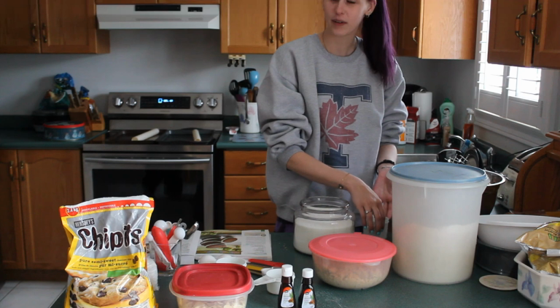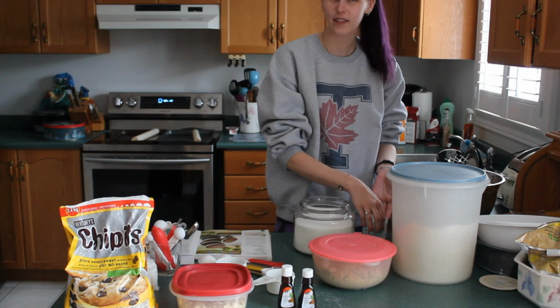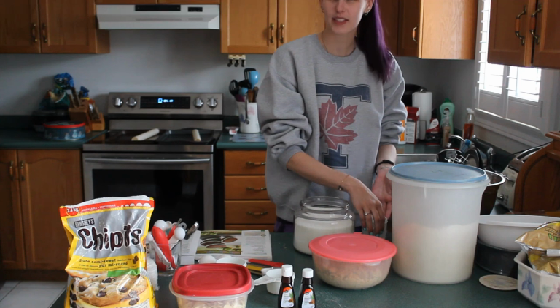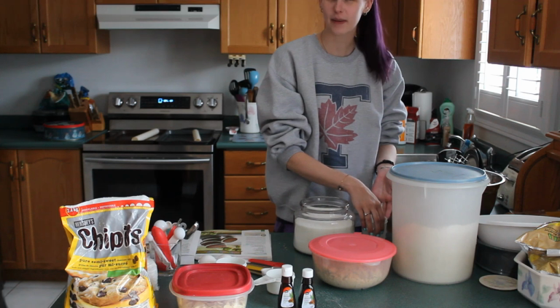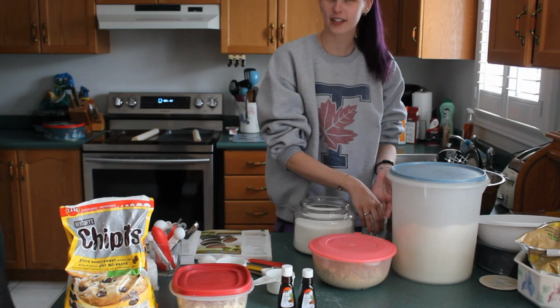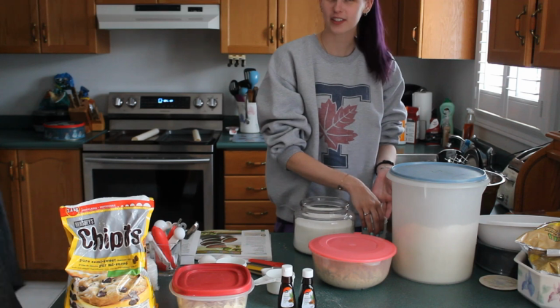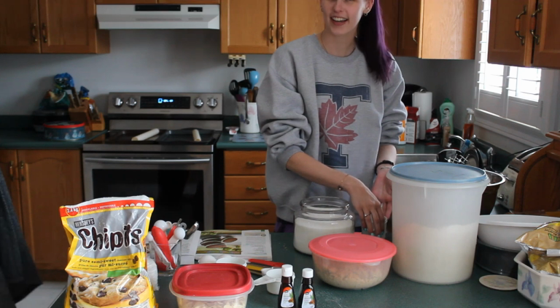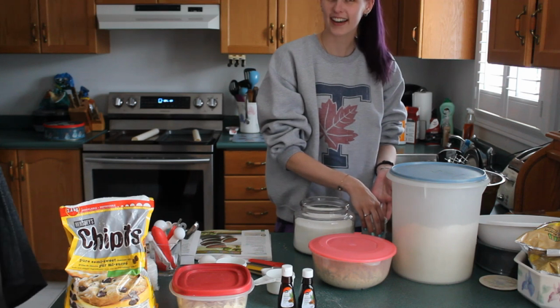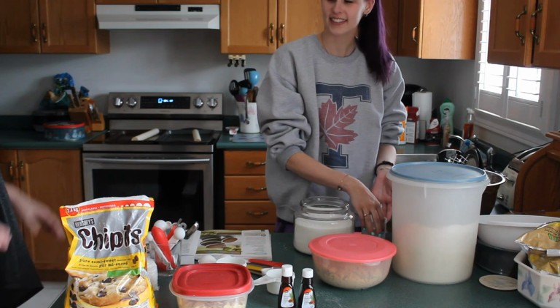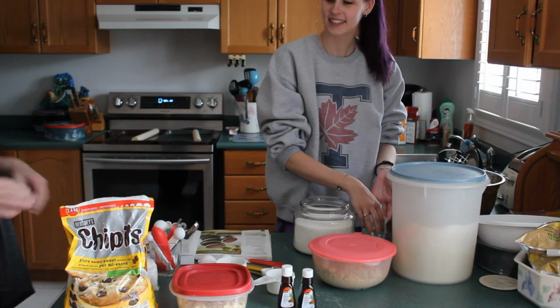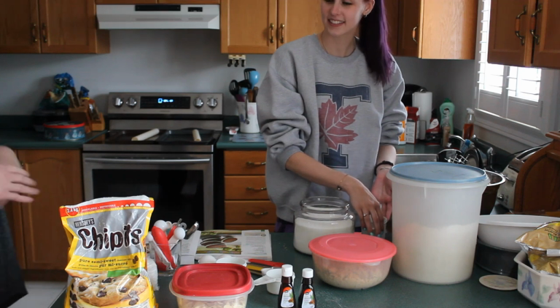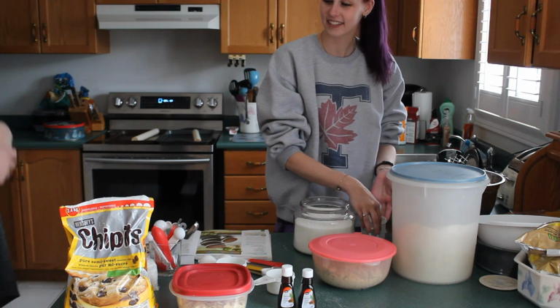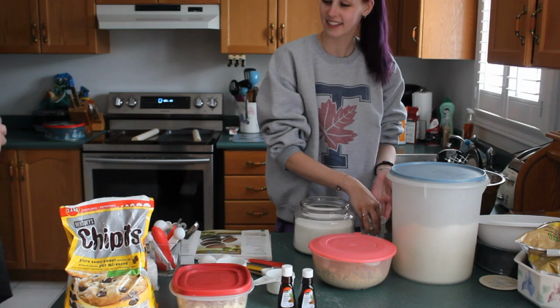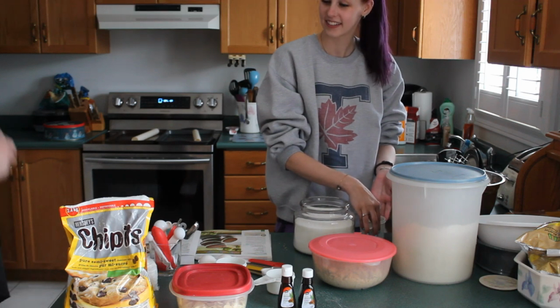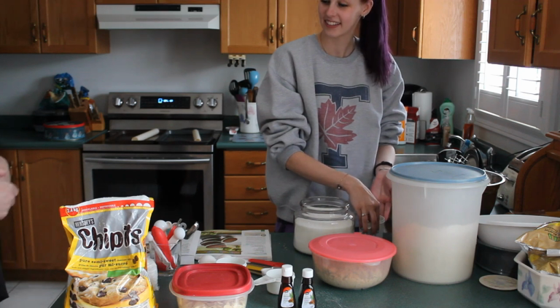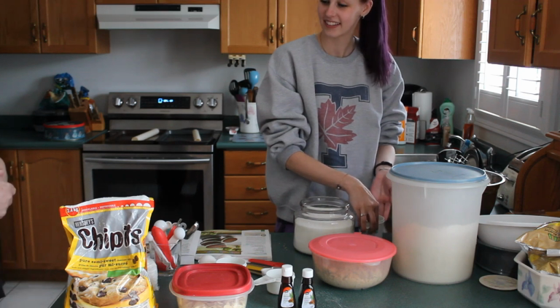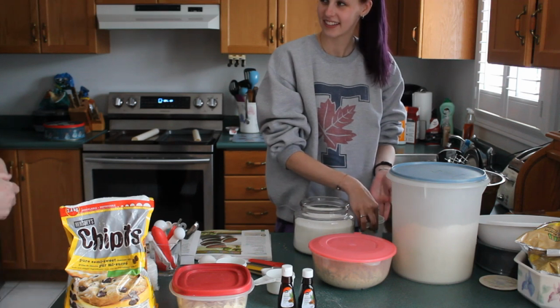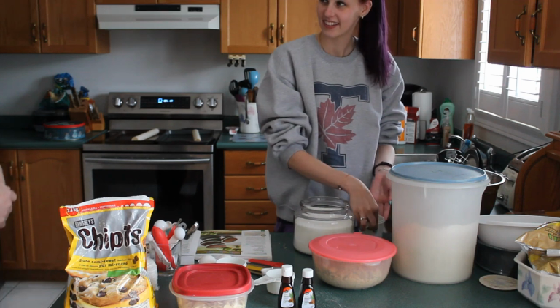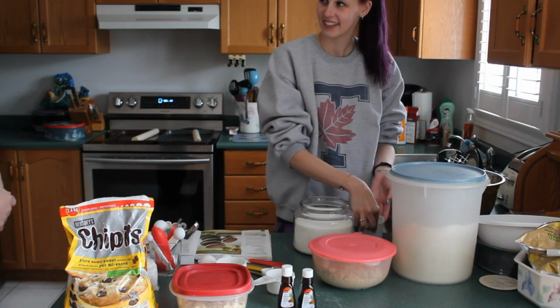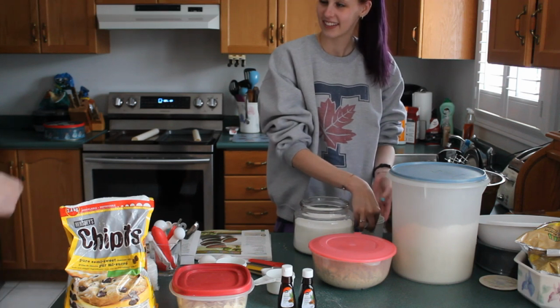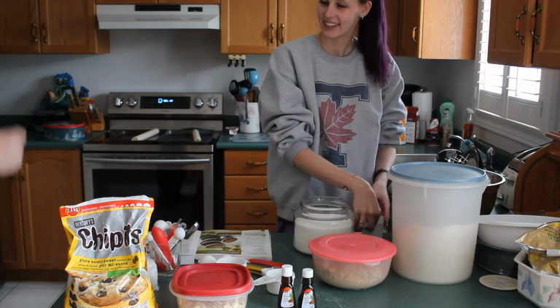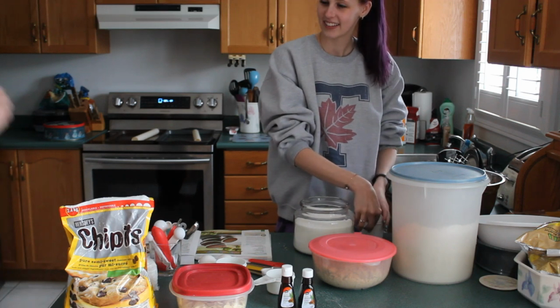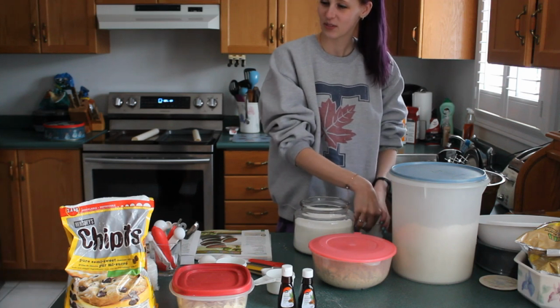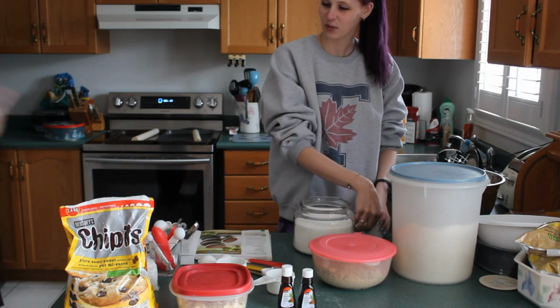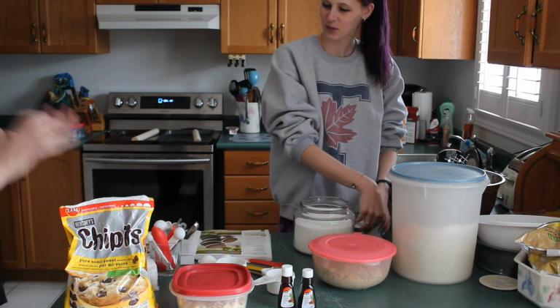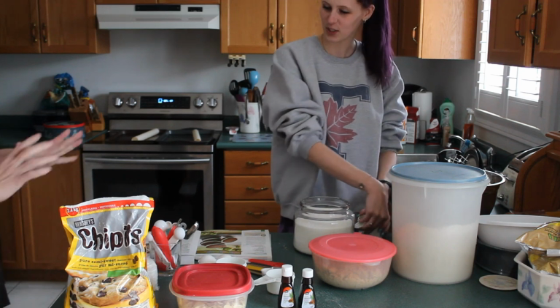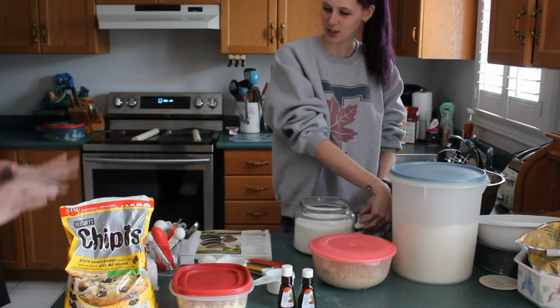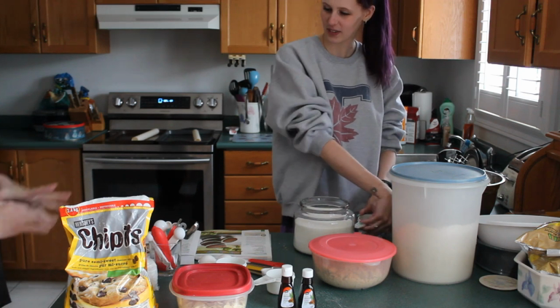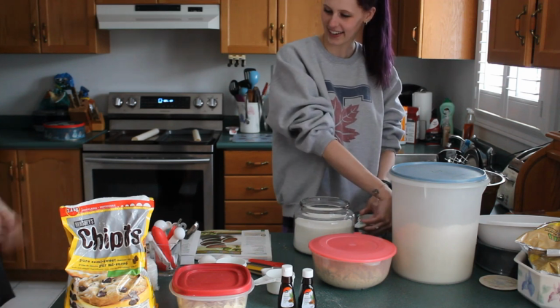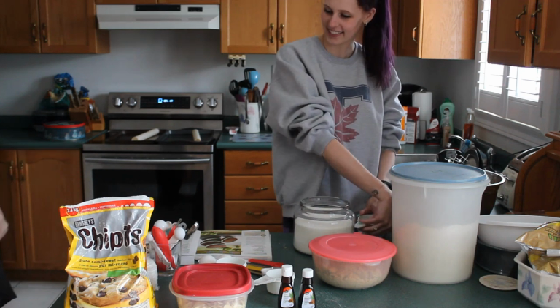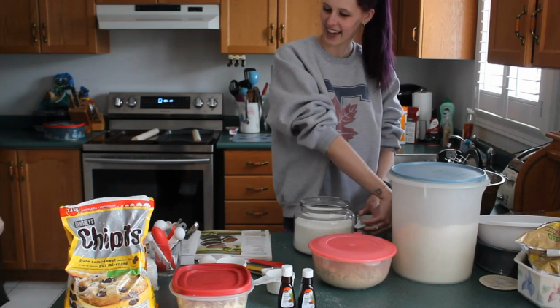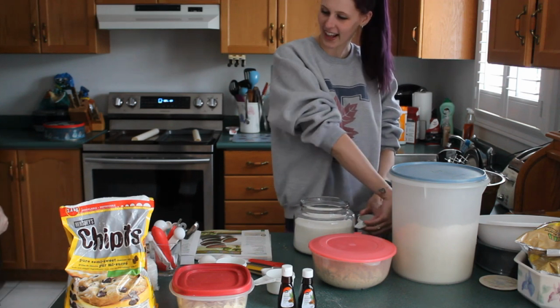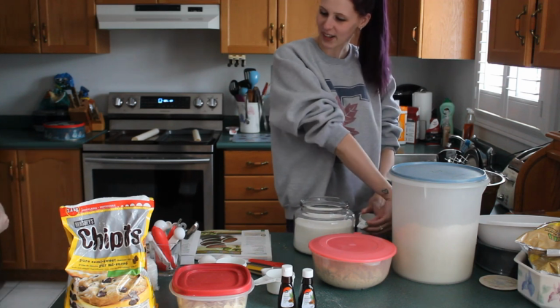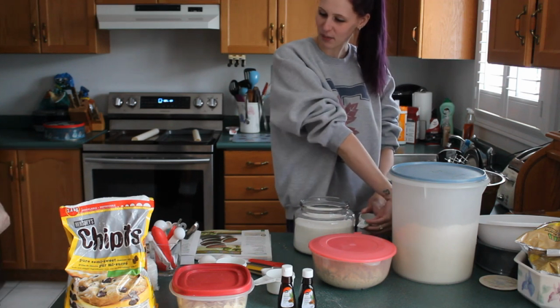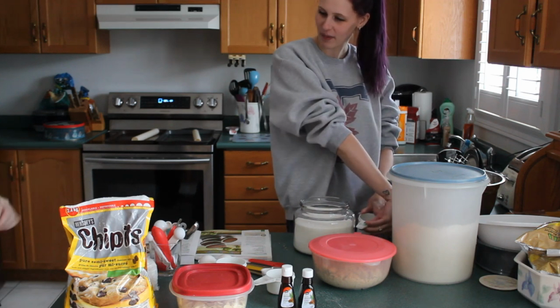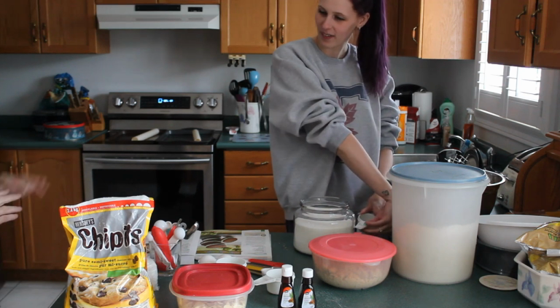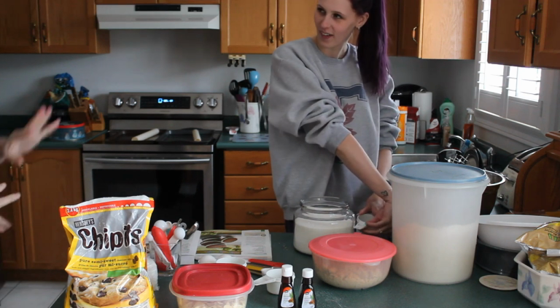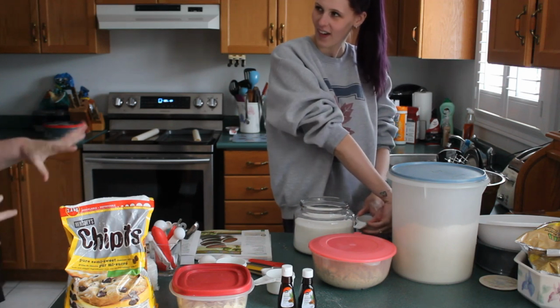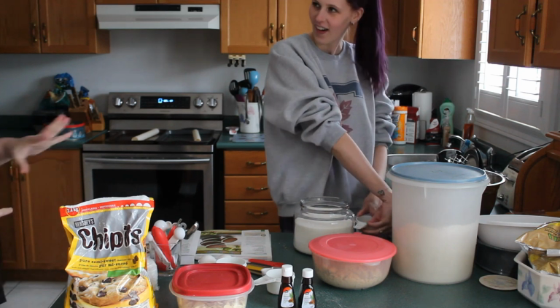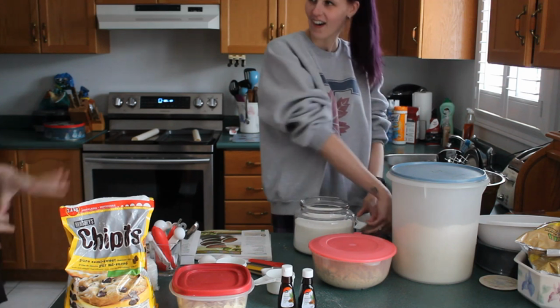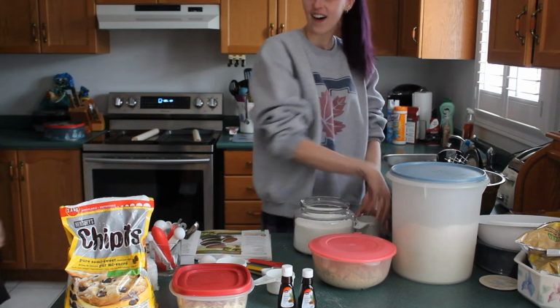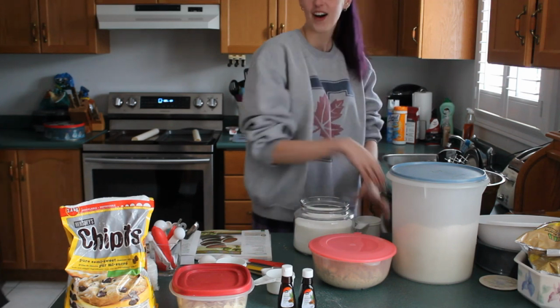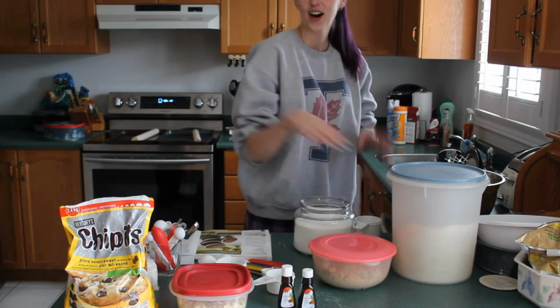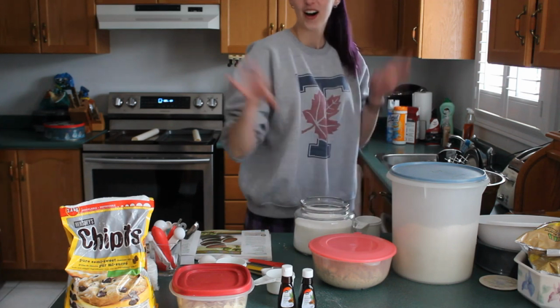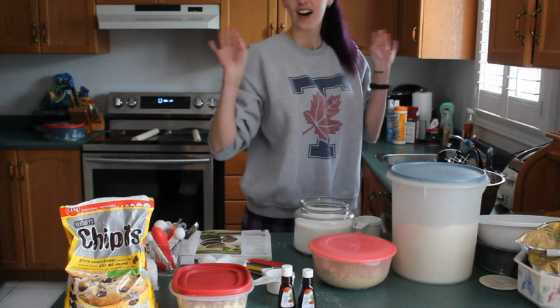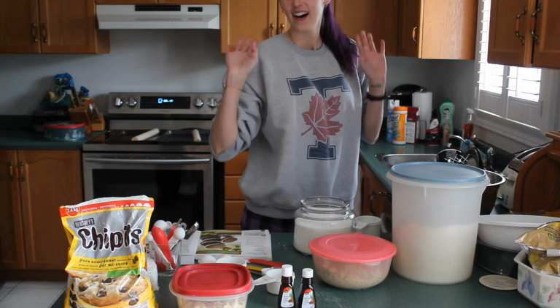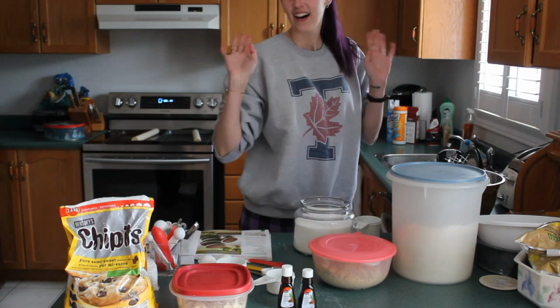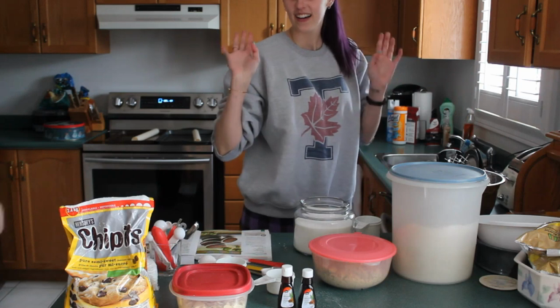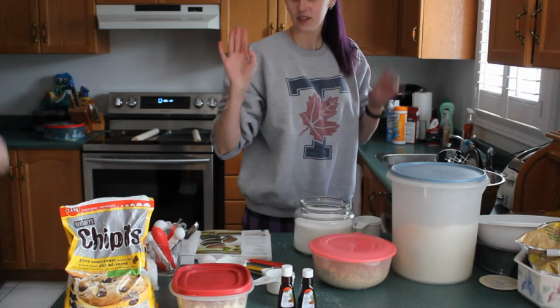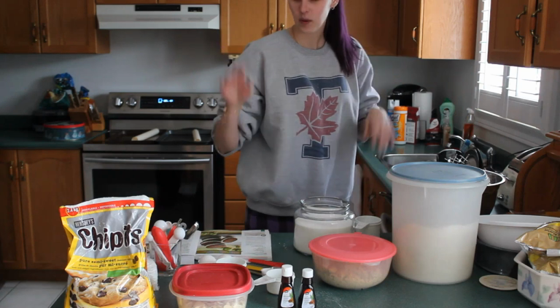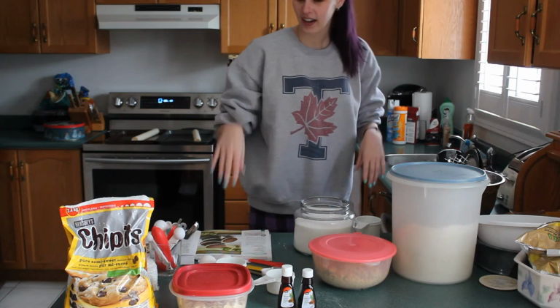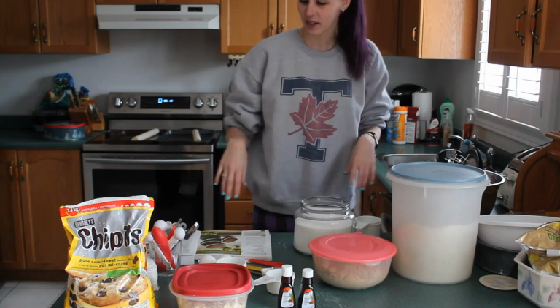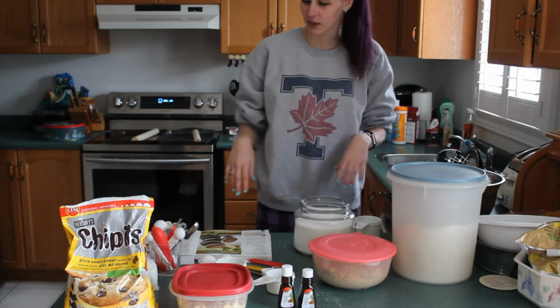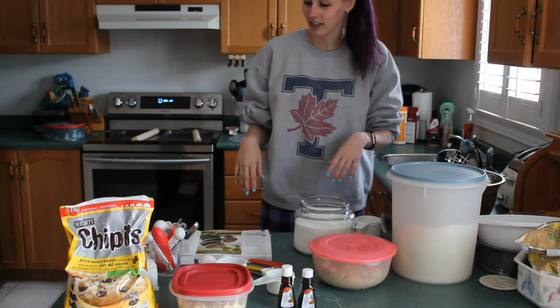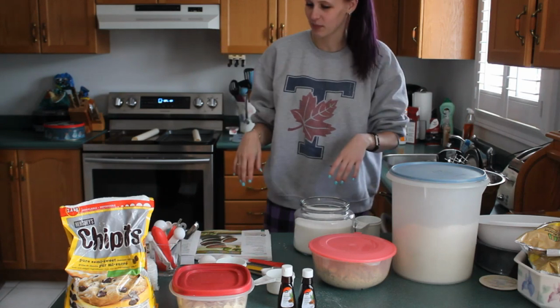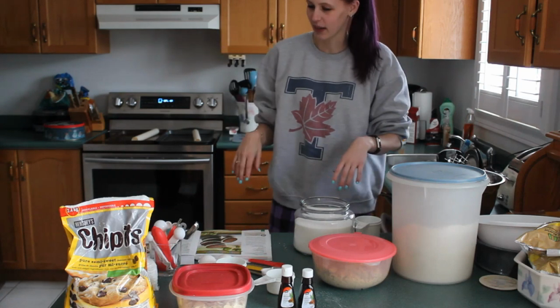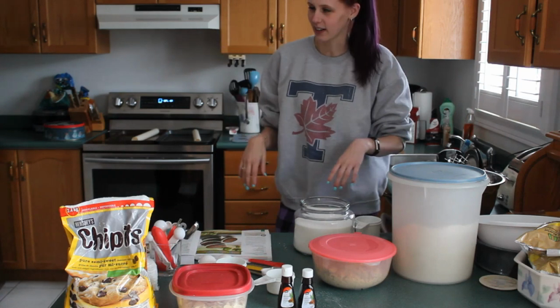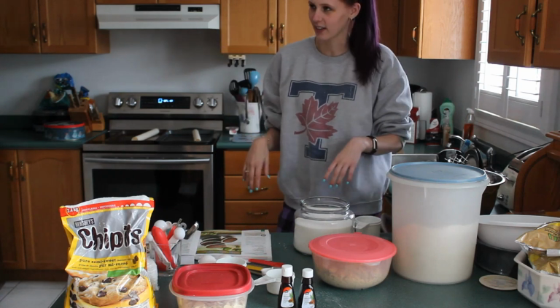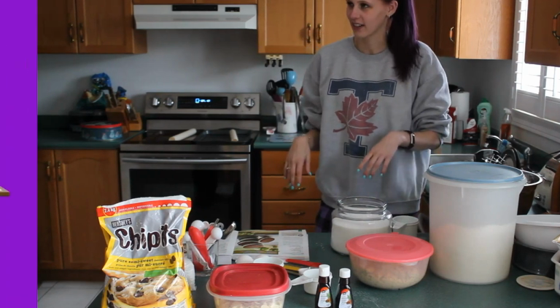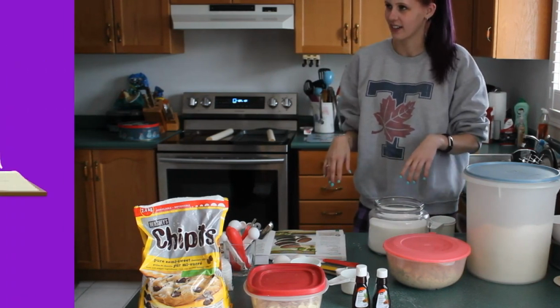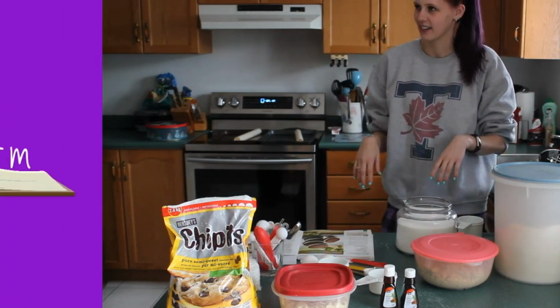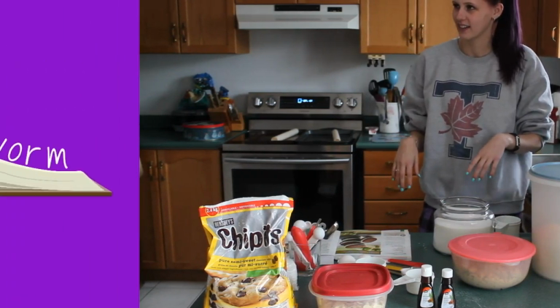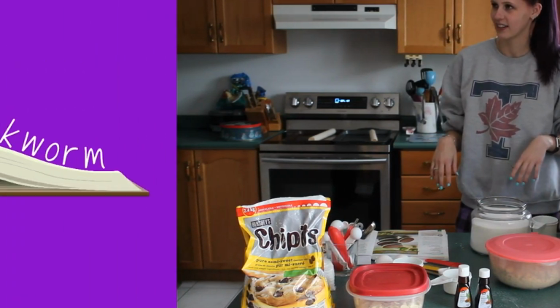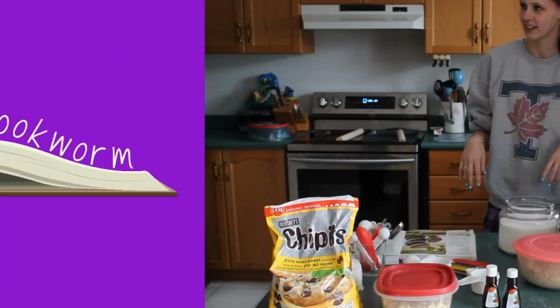Am I helping you with this, or are you doing this? Would you like to help? I would like to see you do this. Why? I'm a good baker. I know you are.